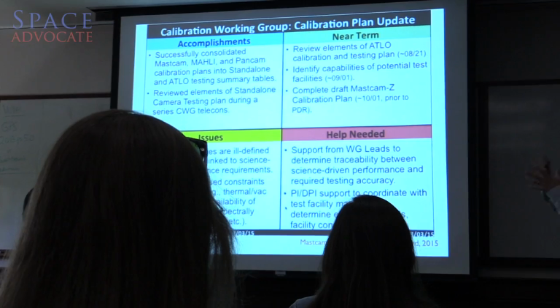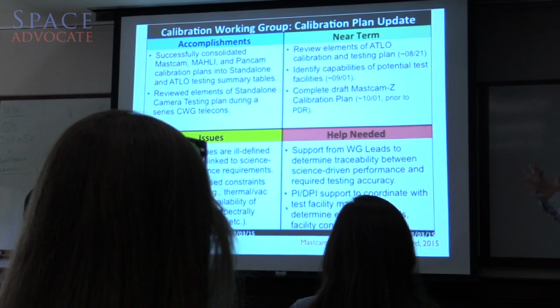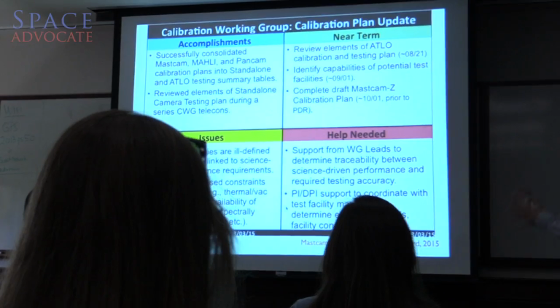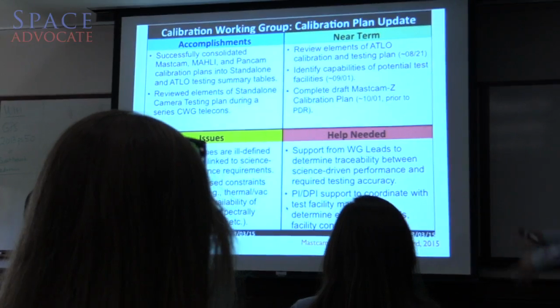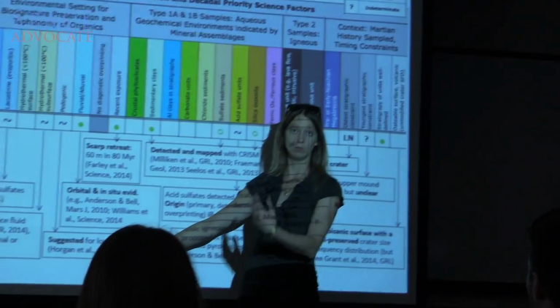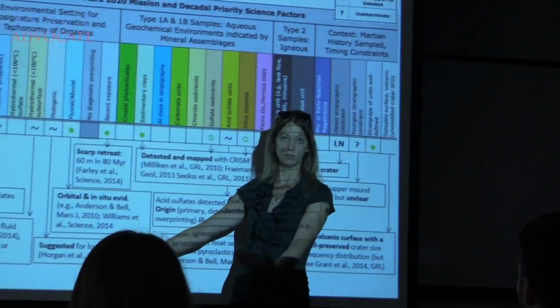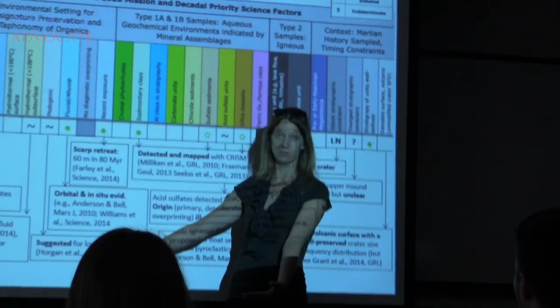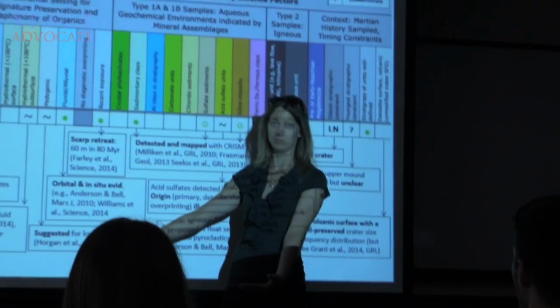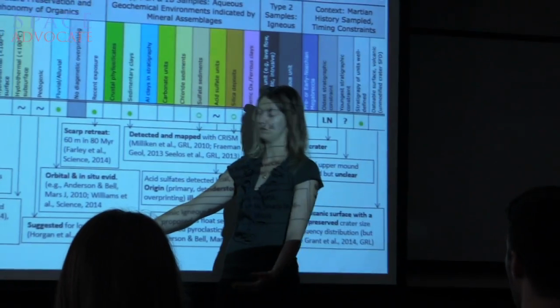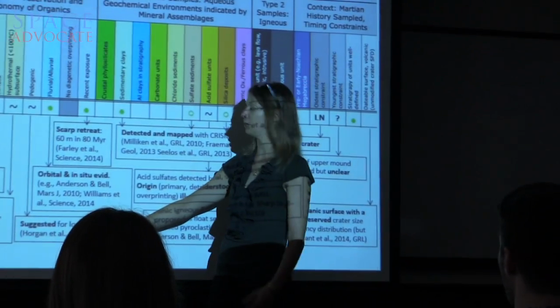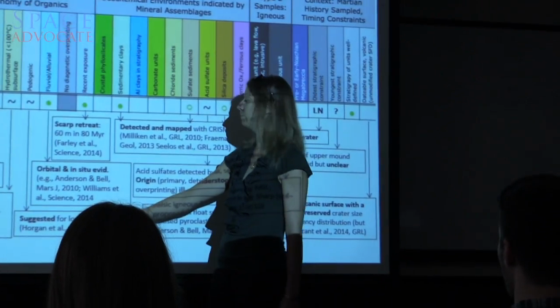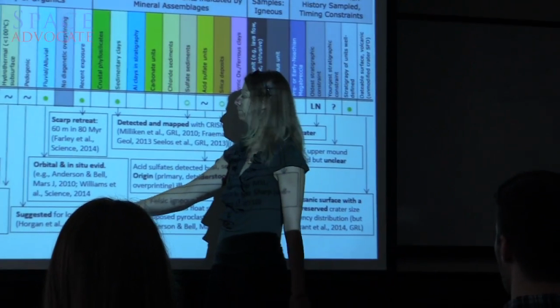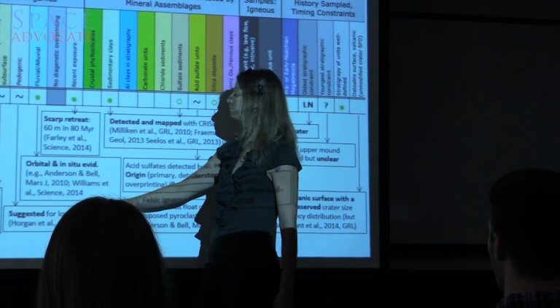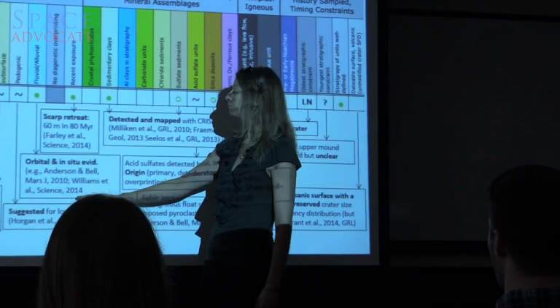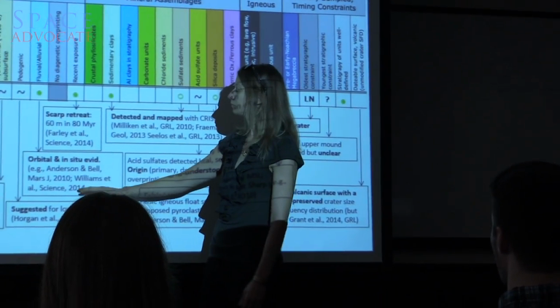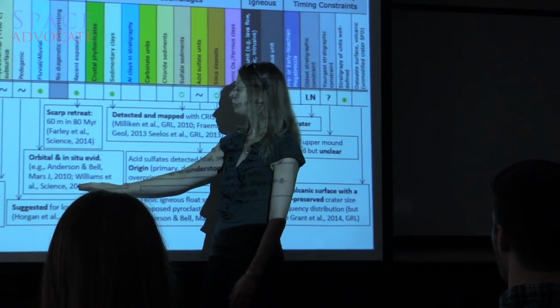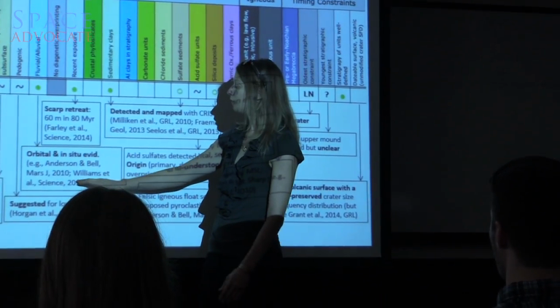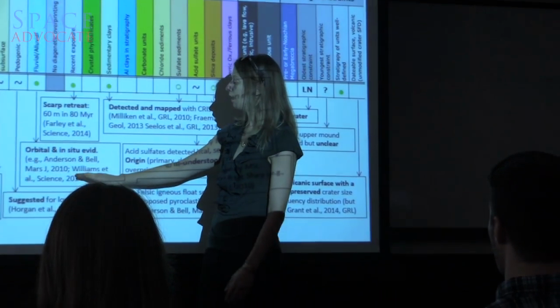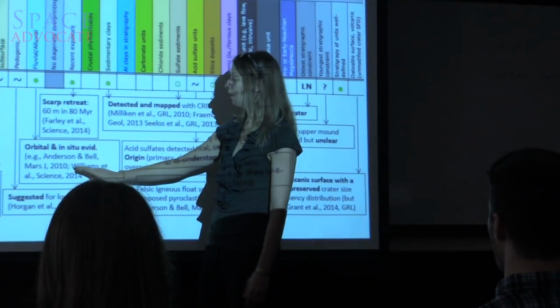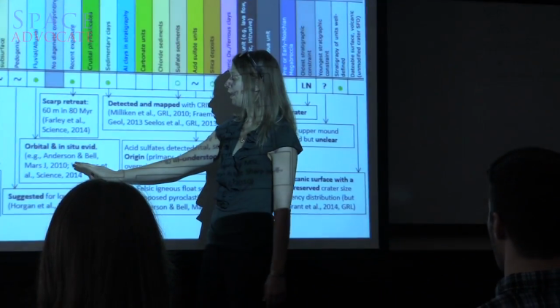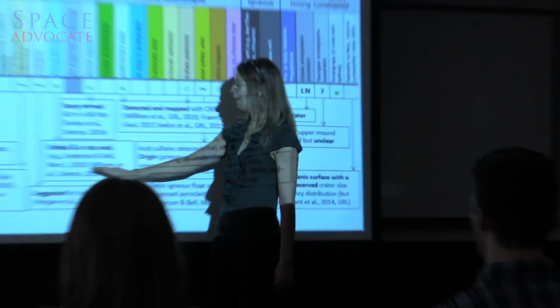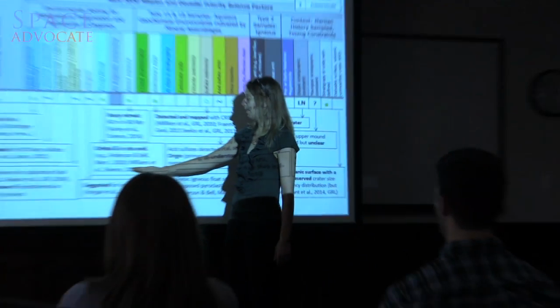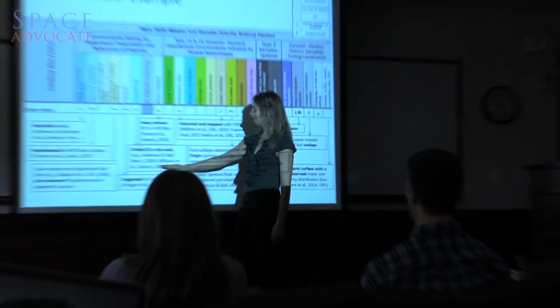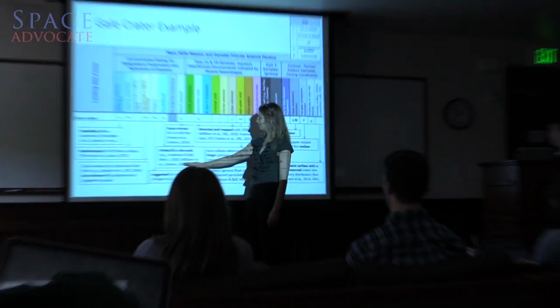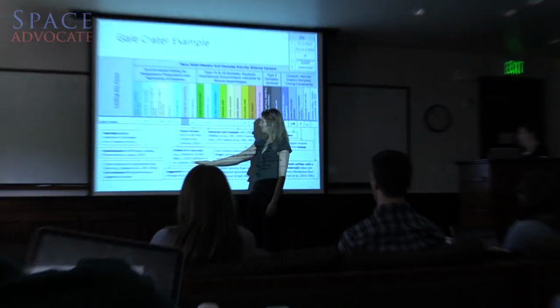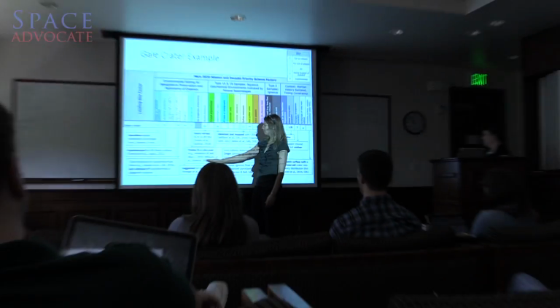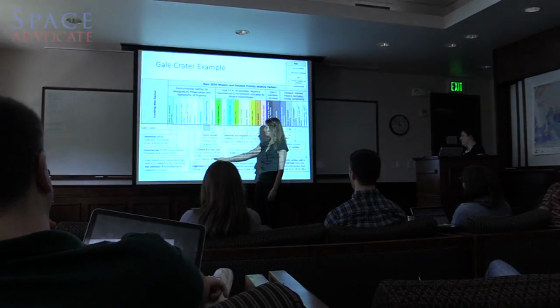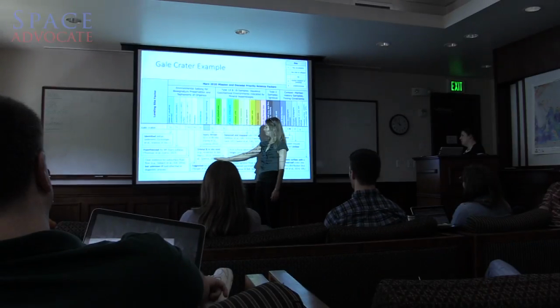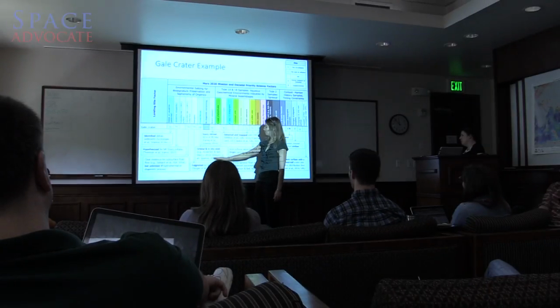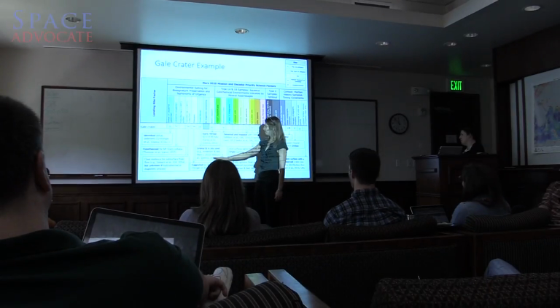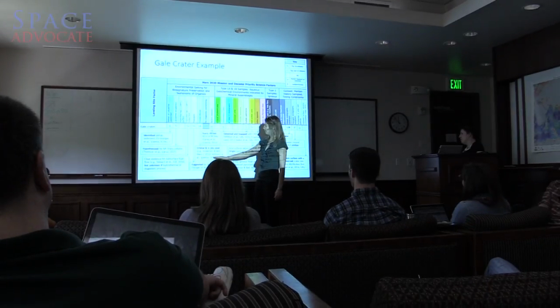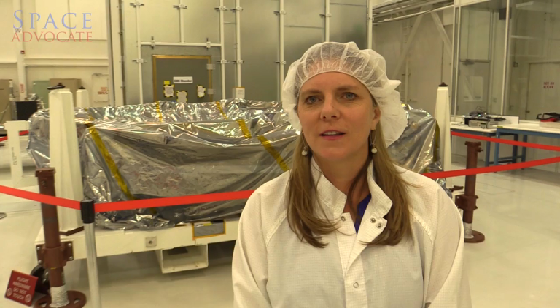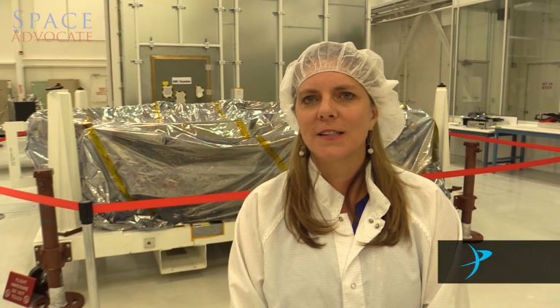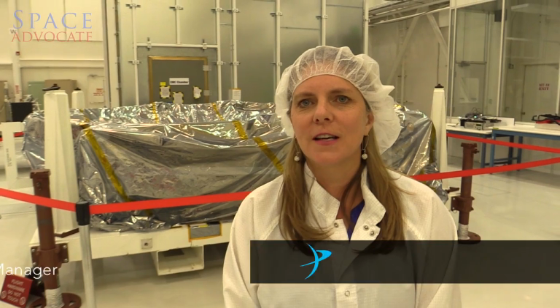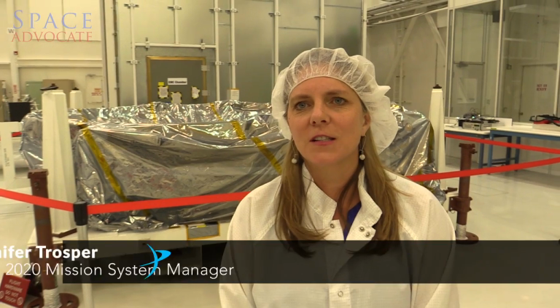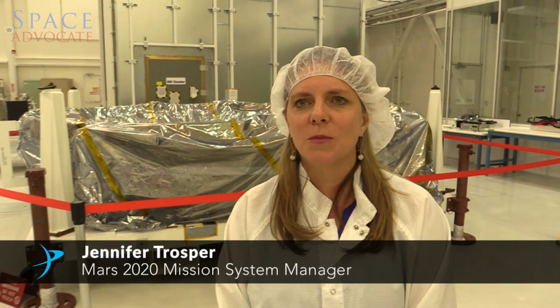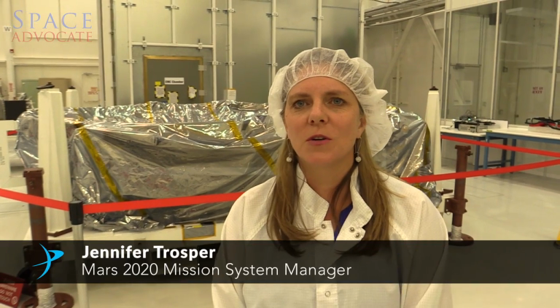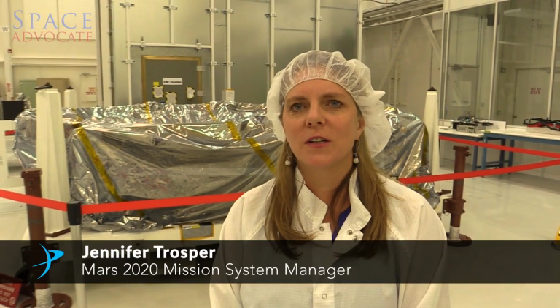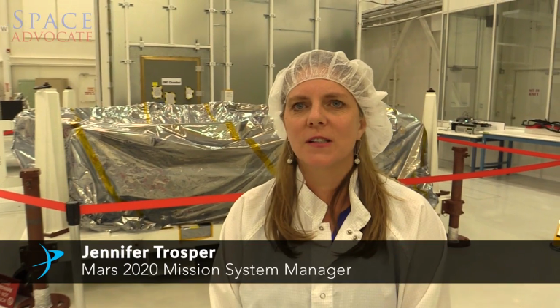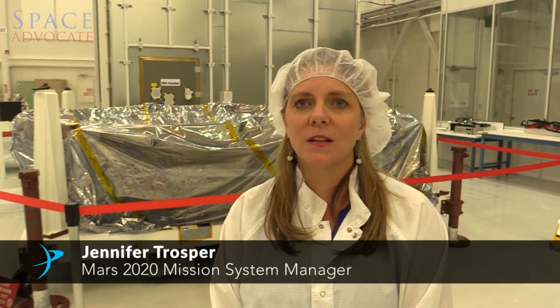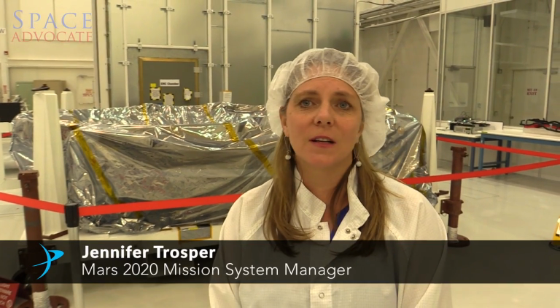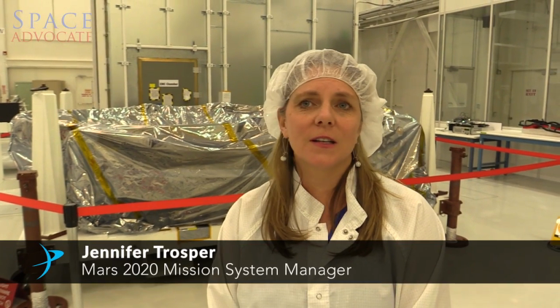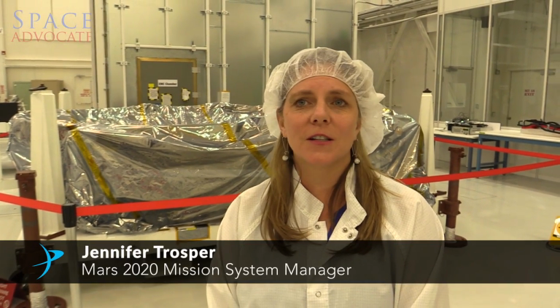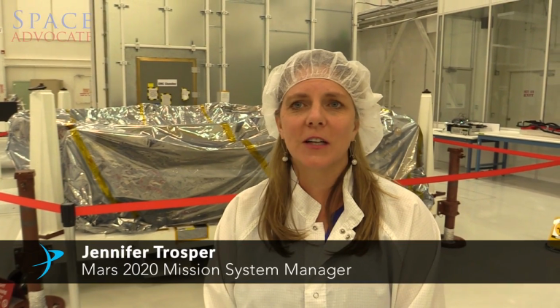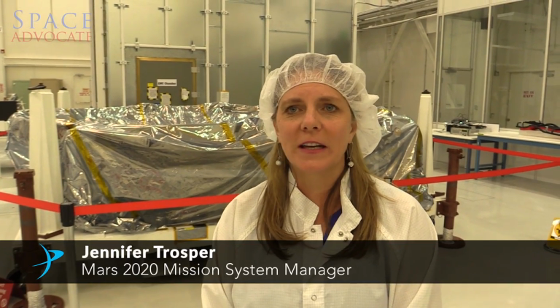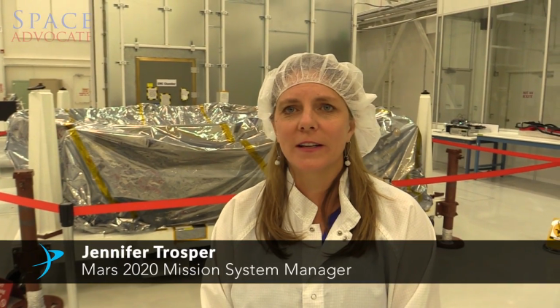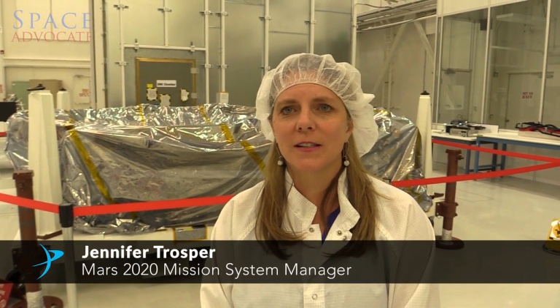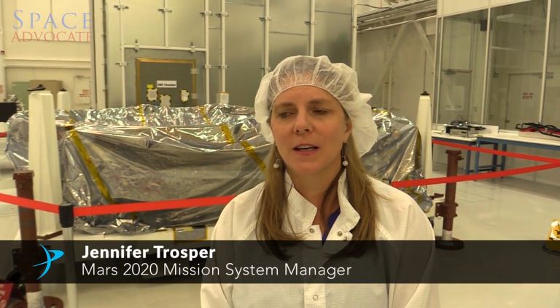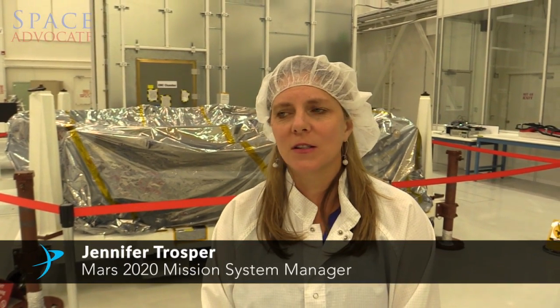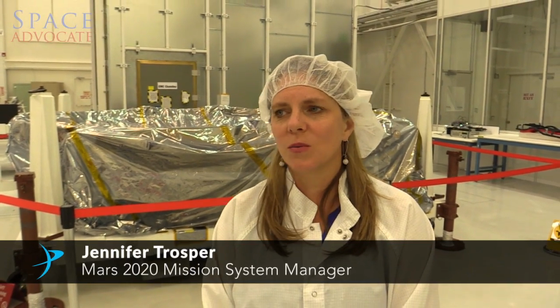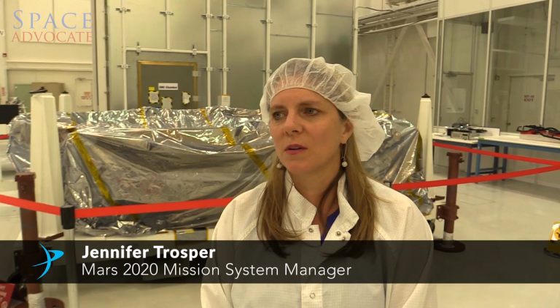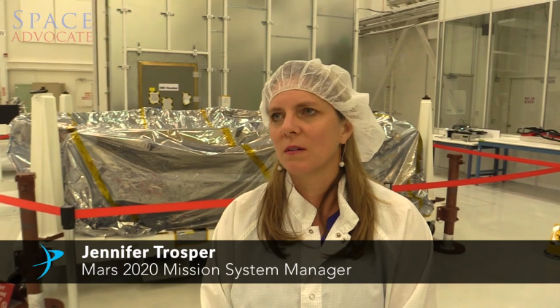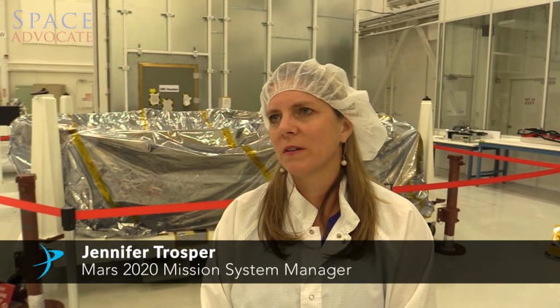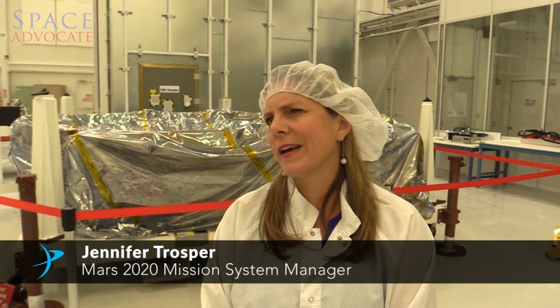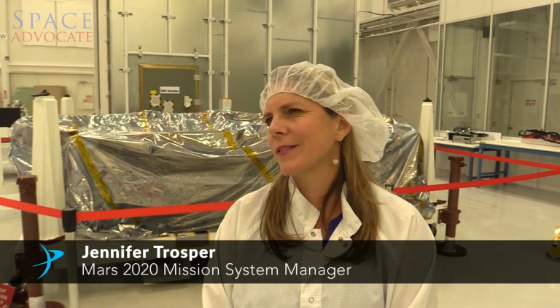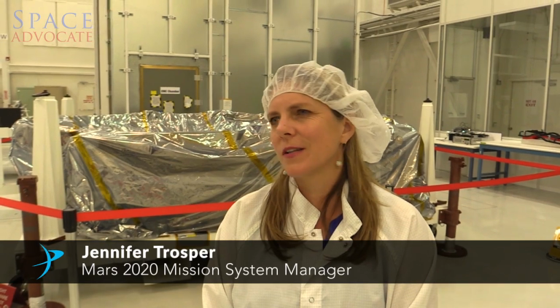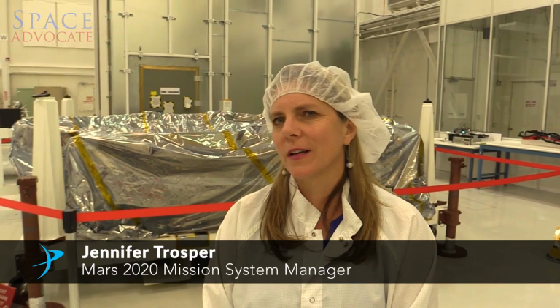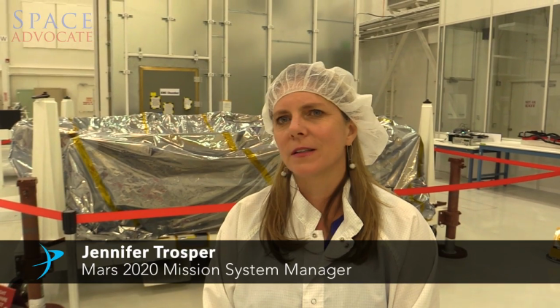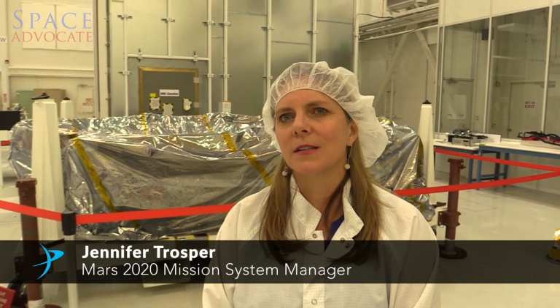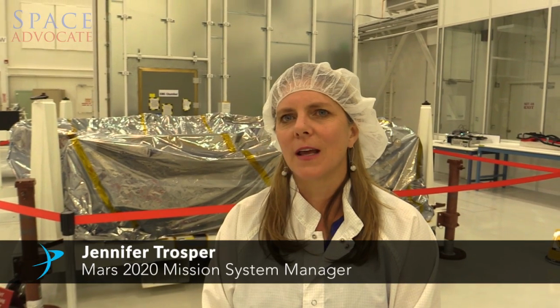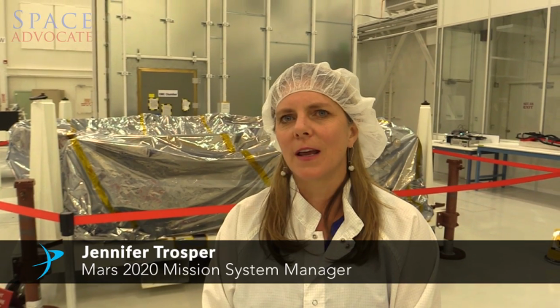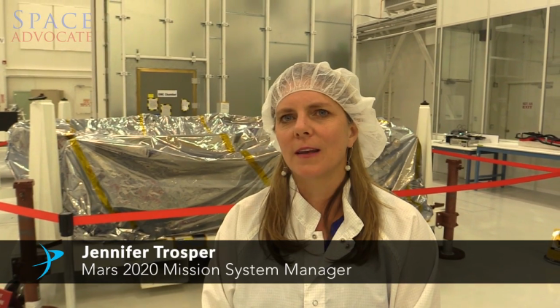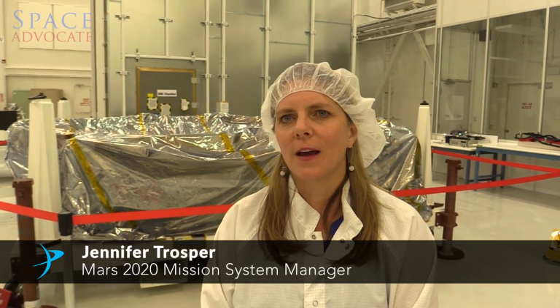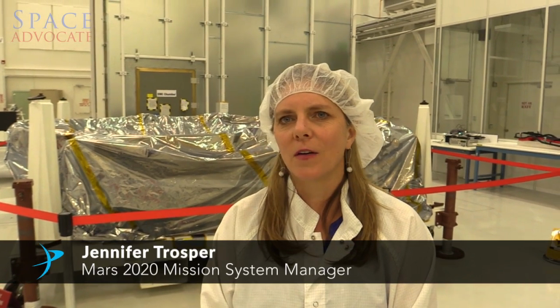It's only then that you start looking at the science potential for these remaining places. The science community selects their landing sites, and we're now down-selected to eight.